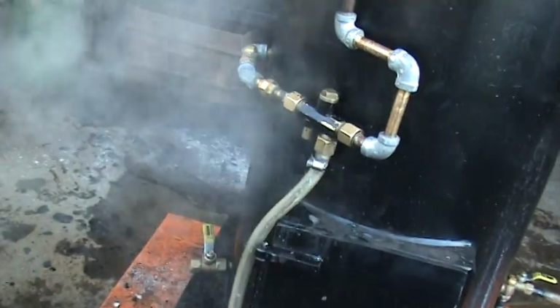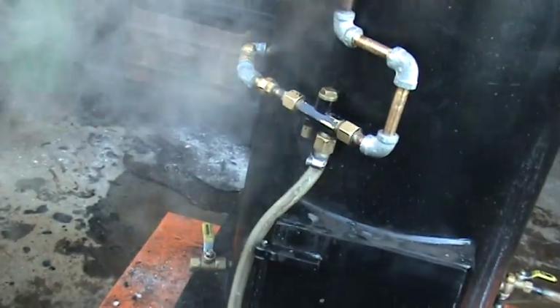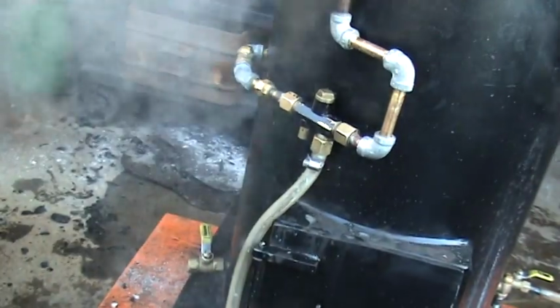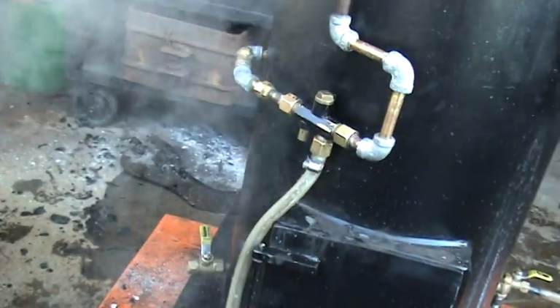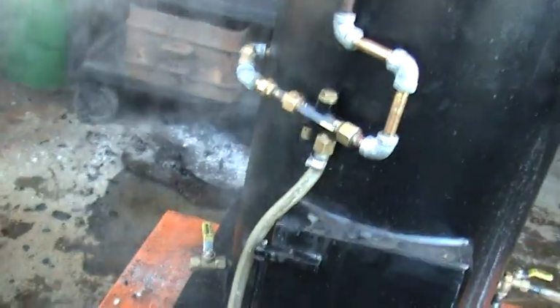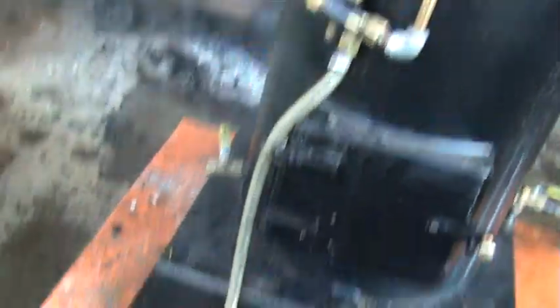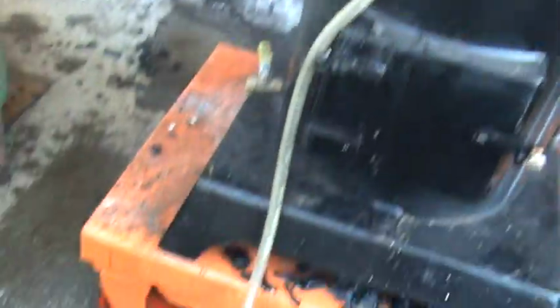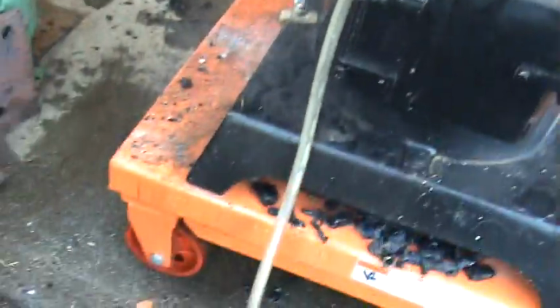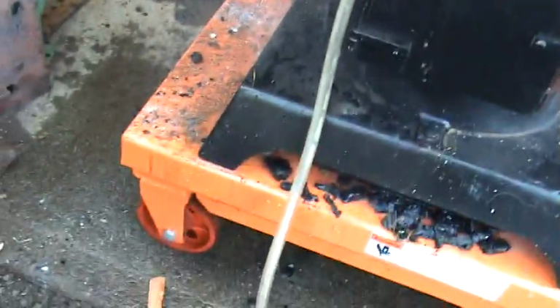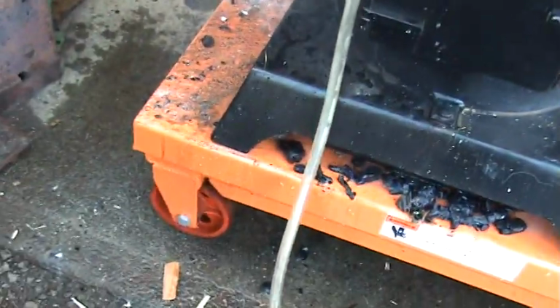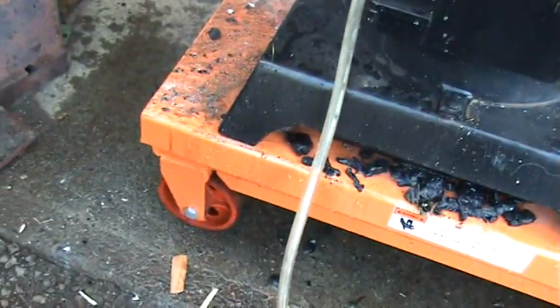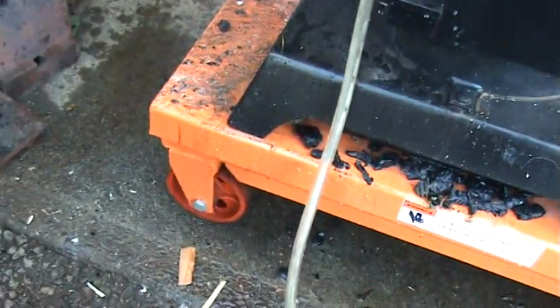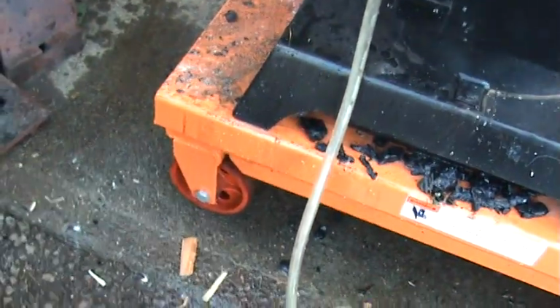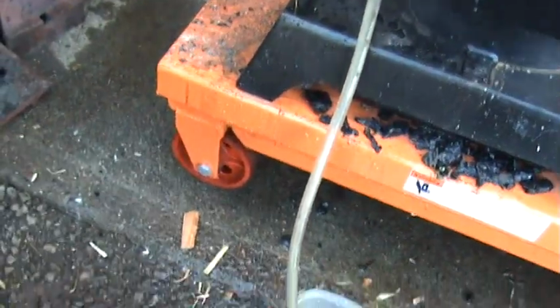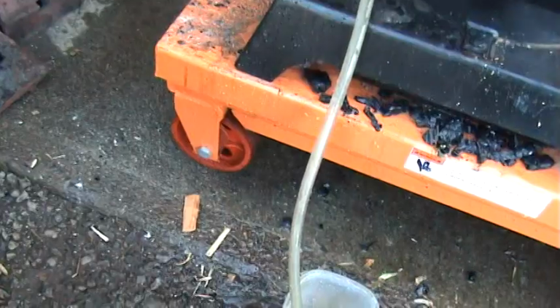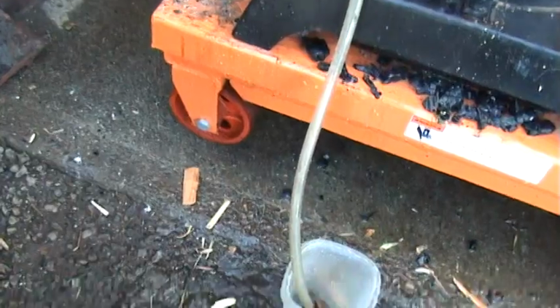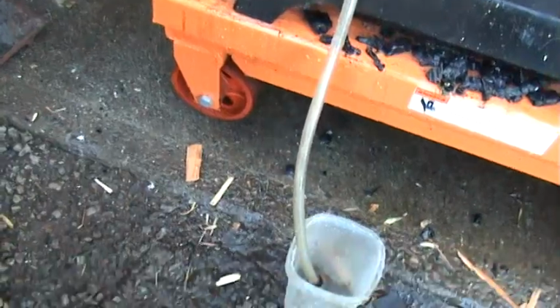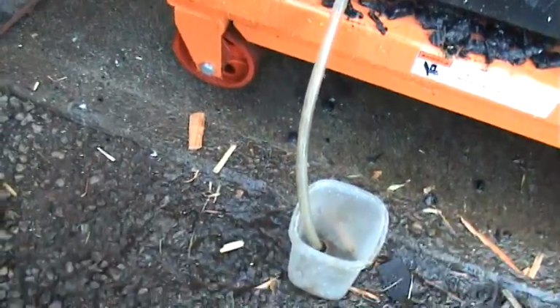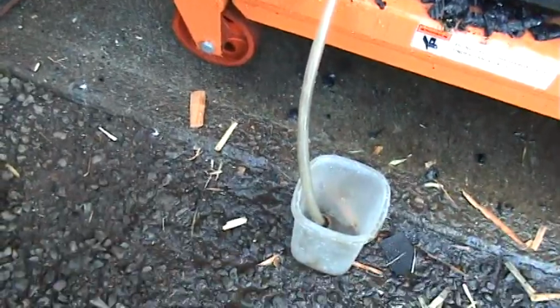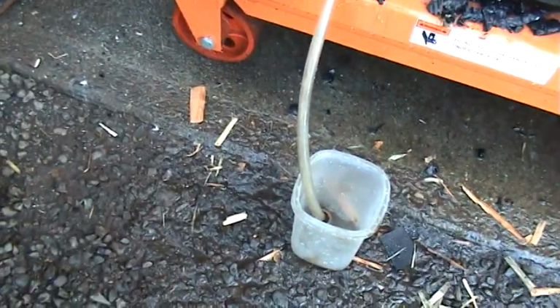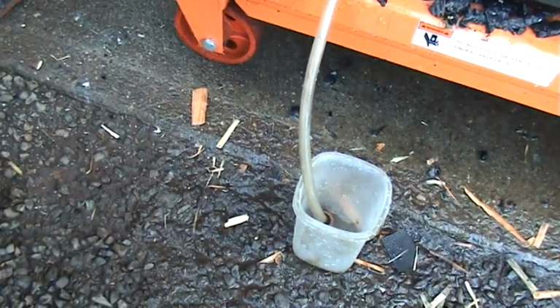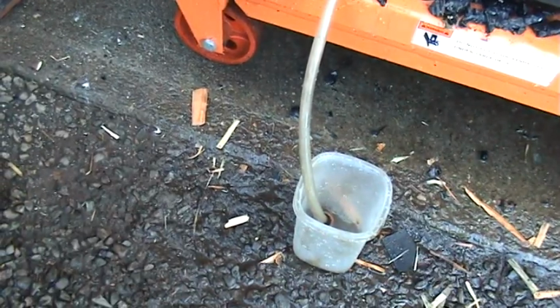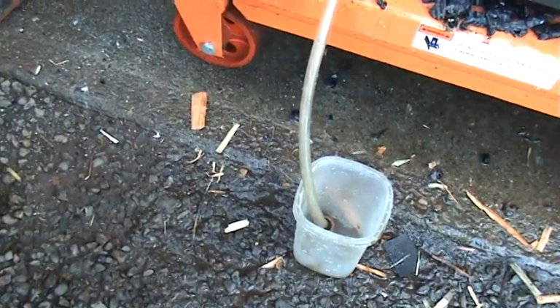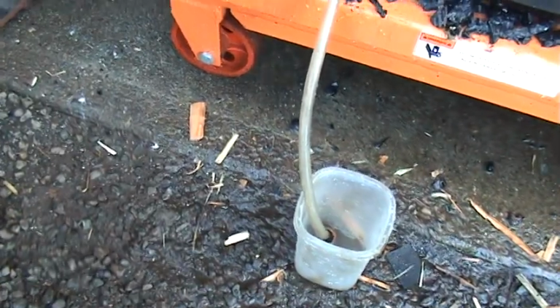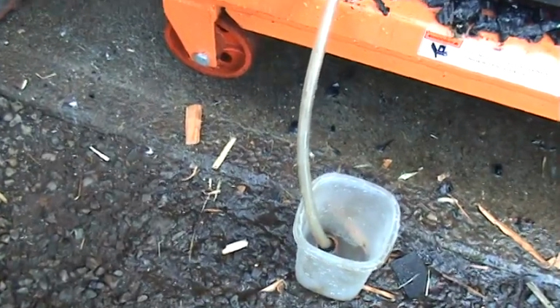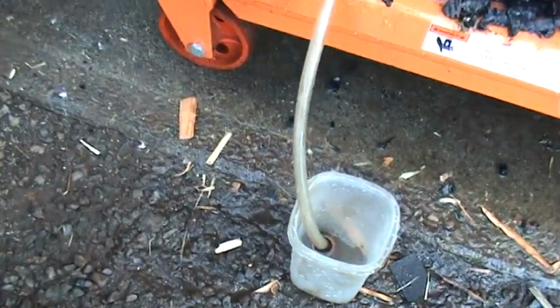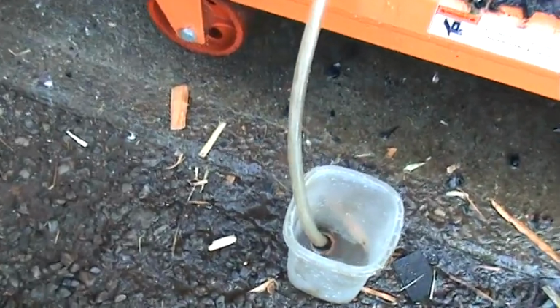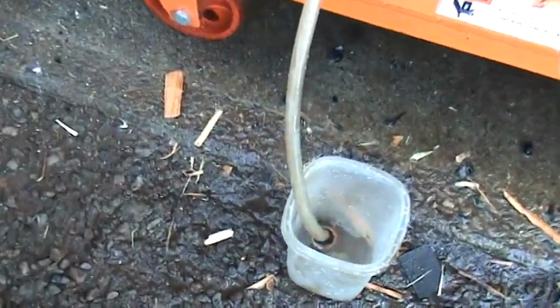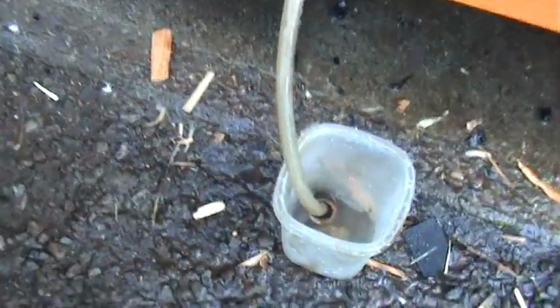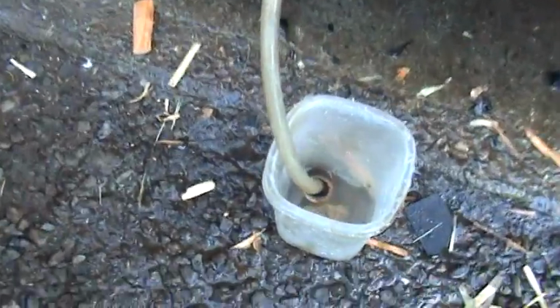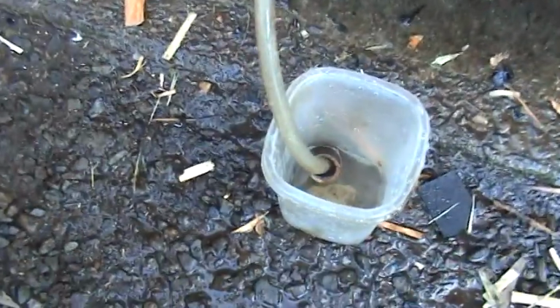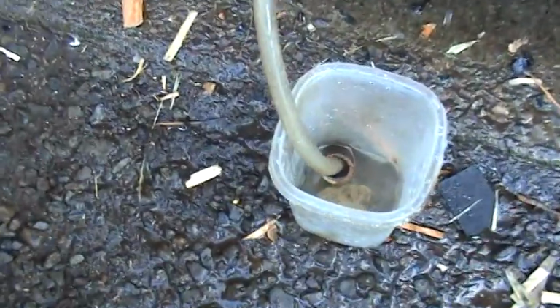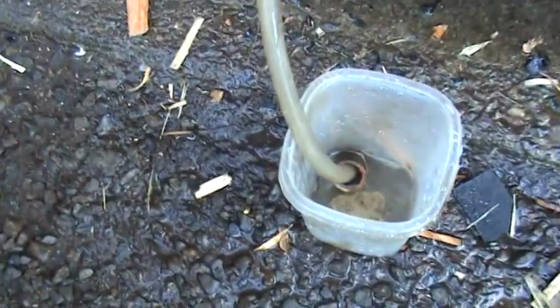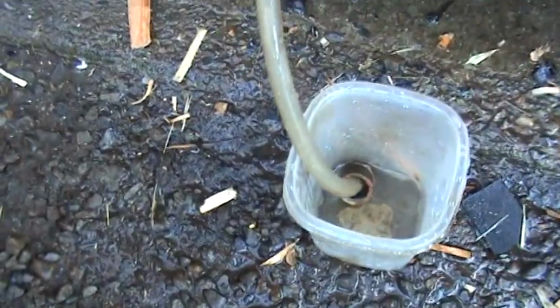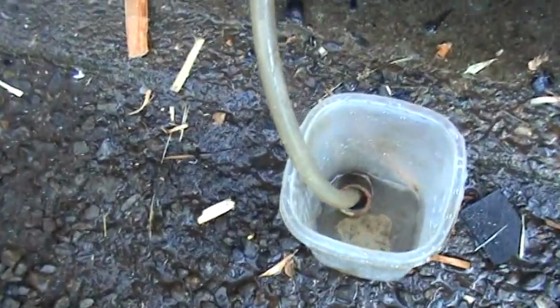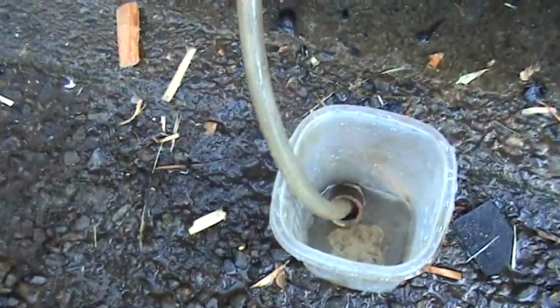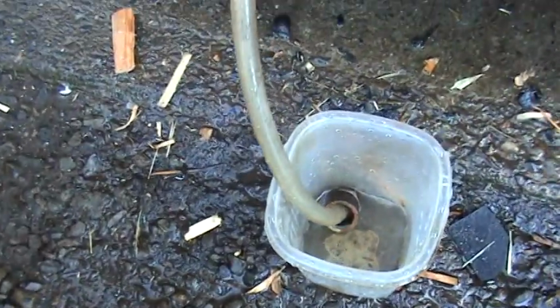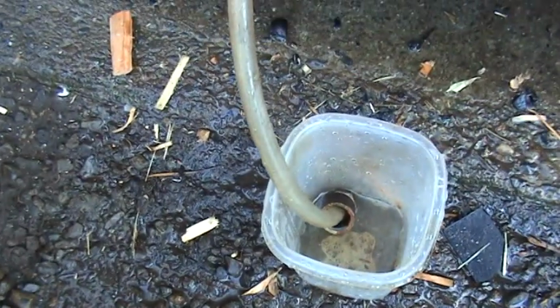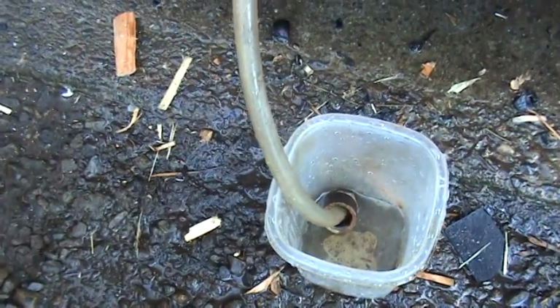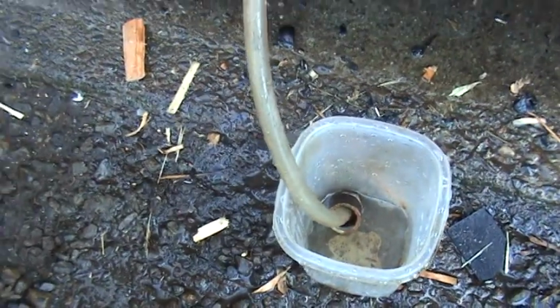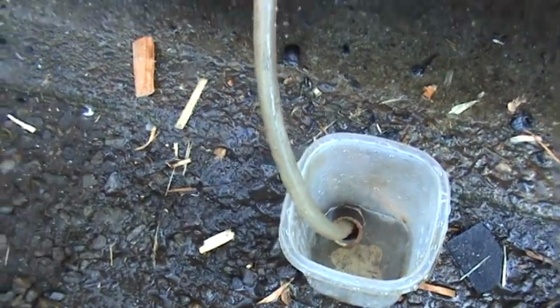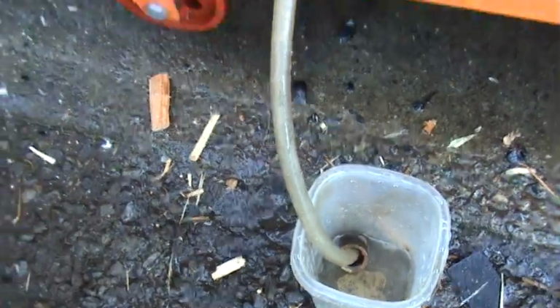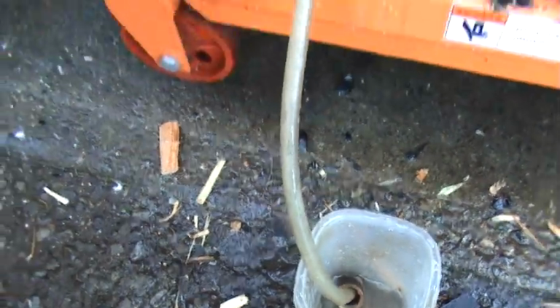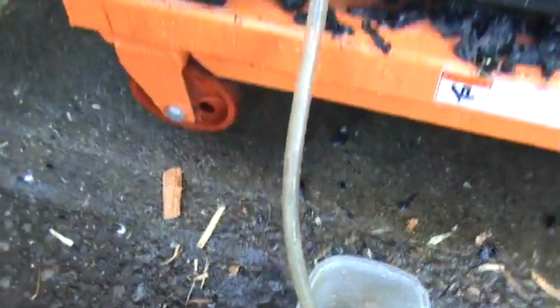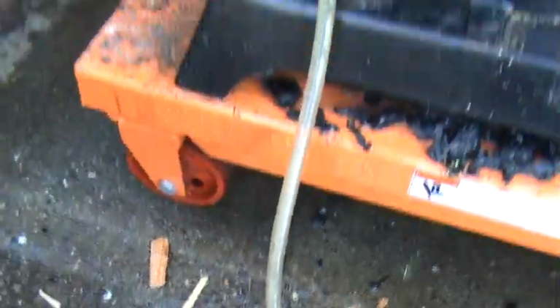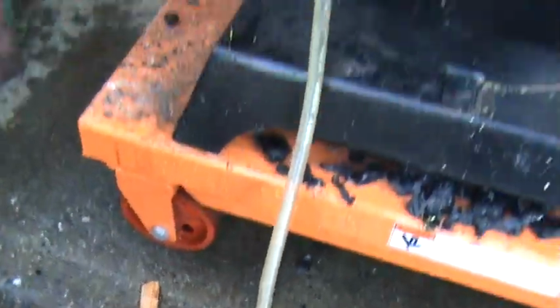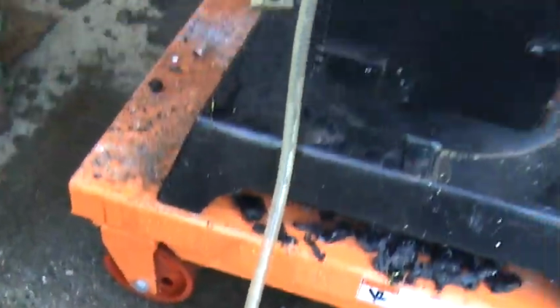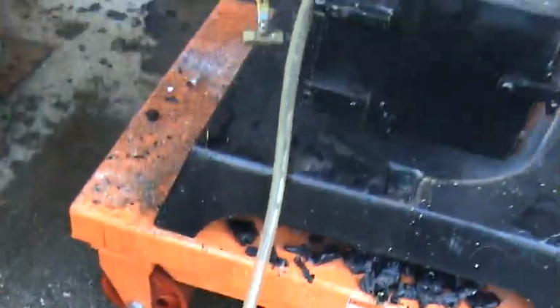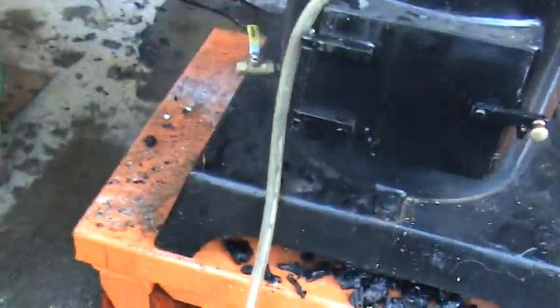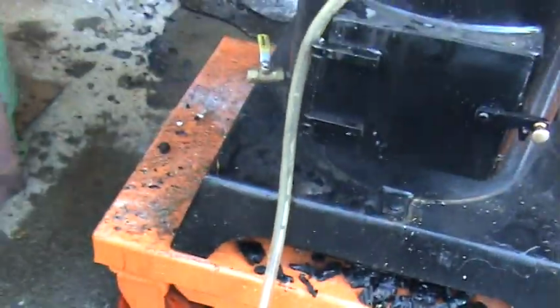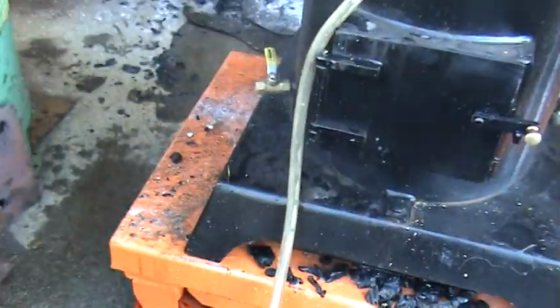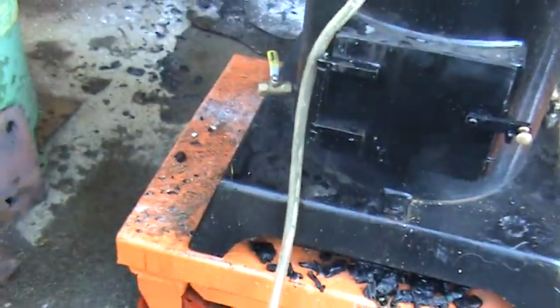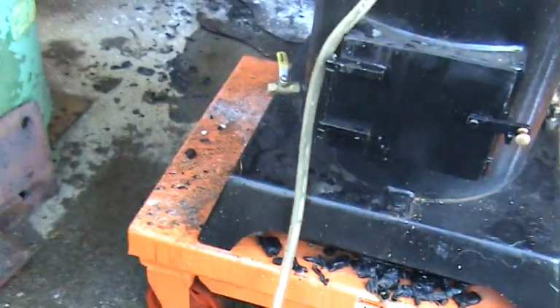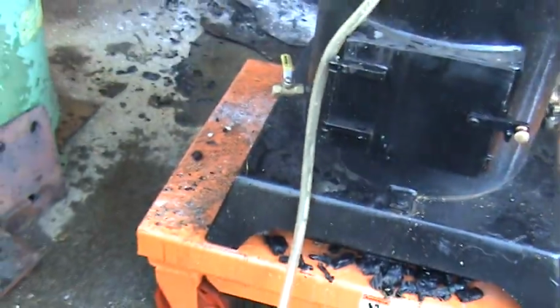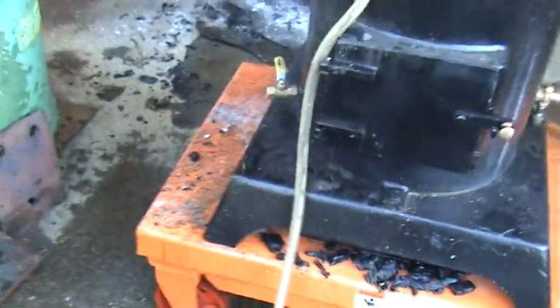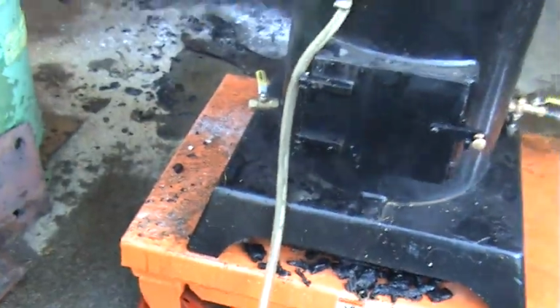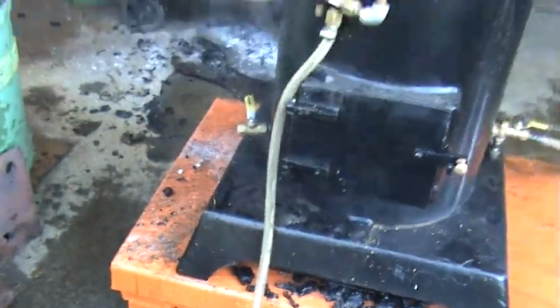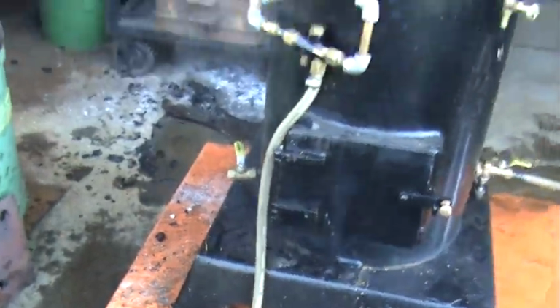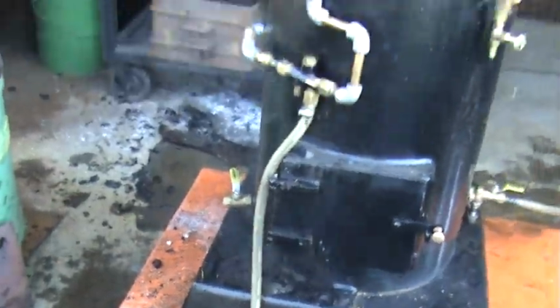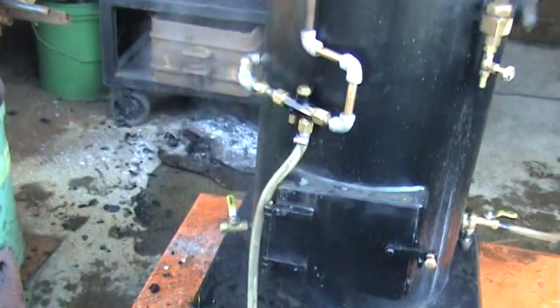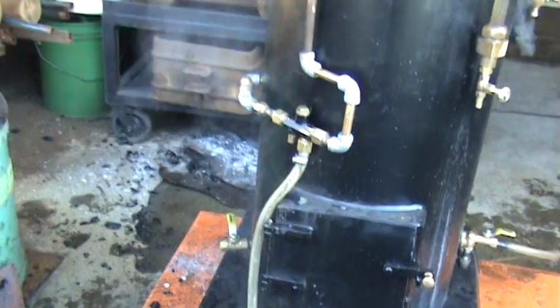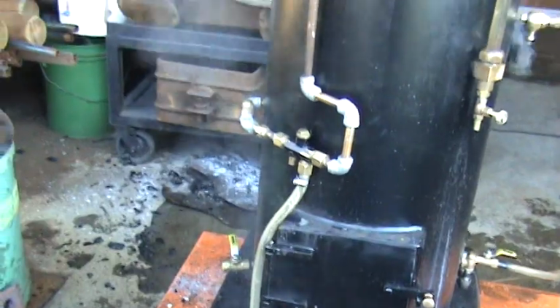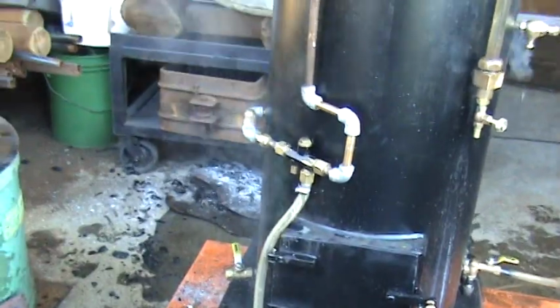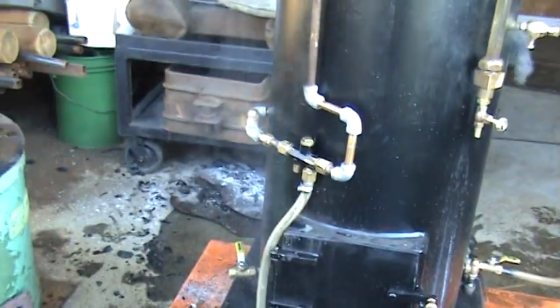Now it's out of water already. As you can see, it drained it completely of water. Anyway, that's basically how it works.